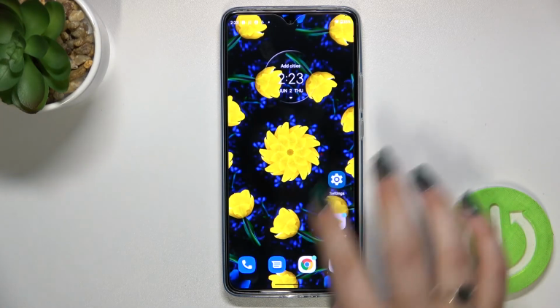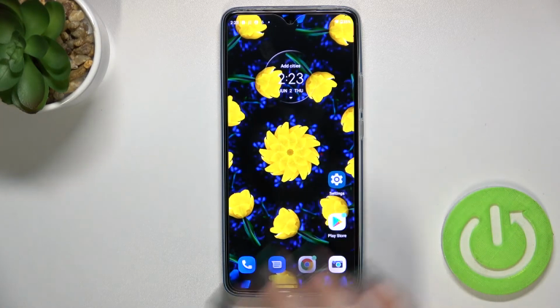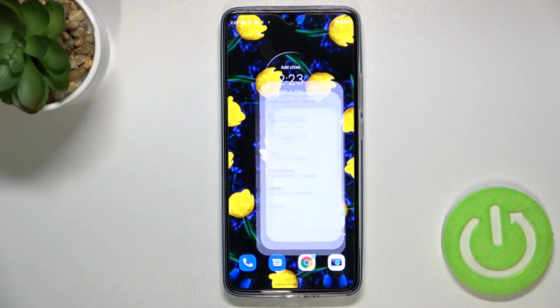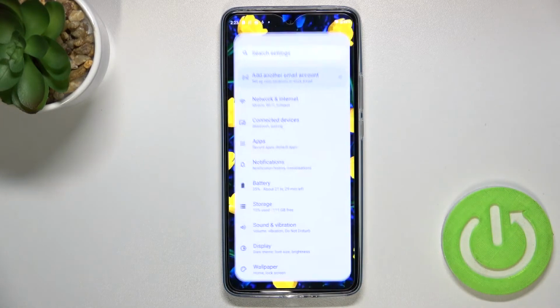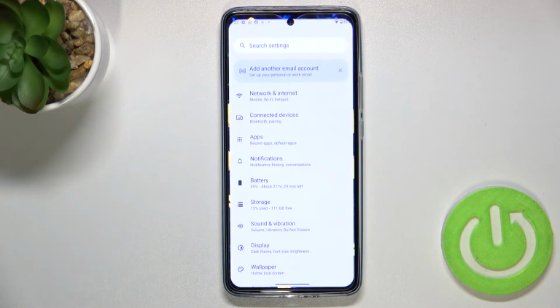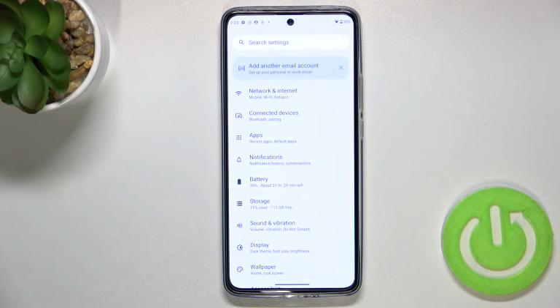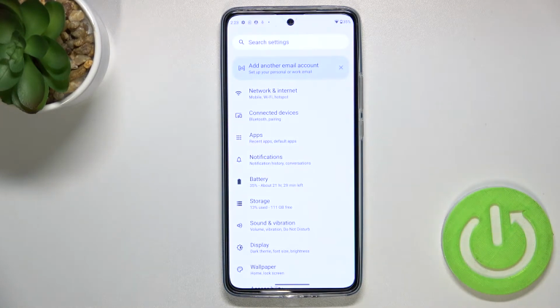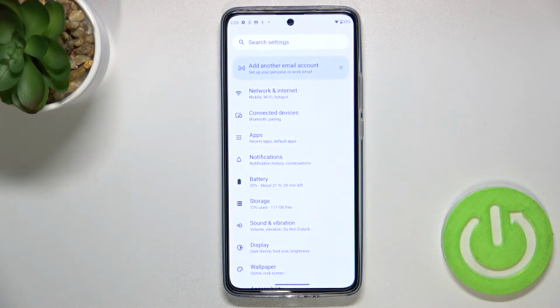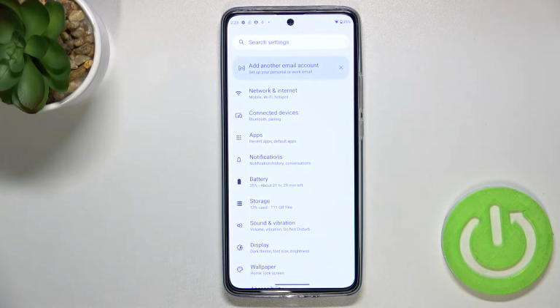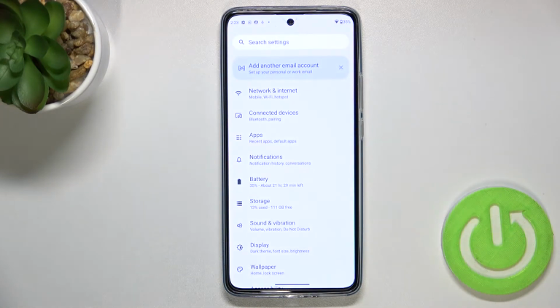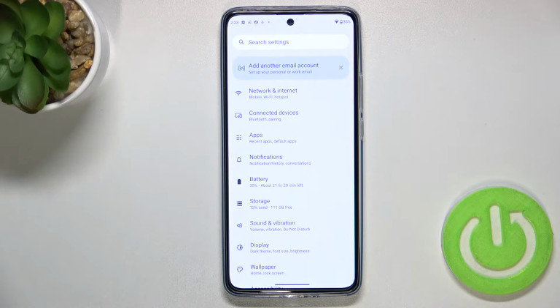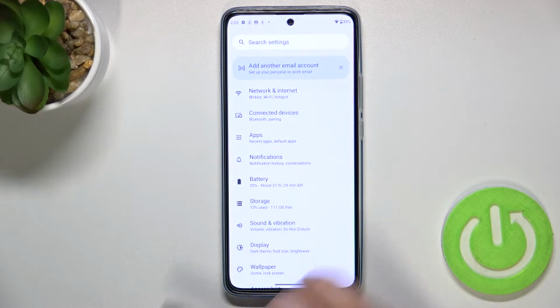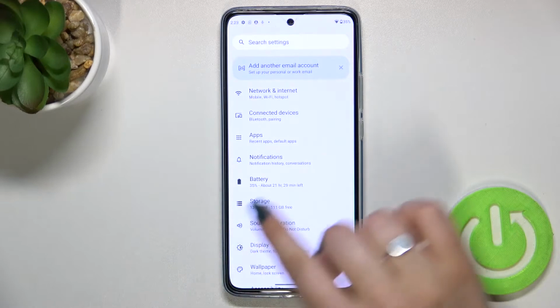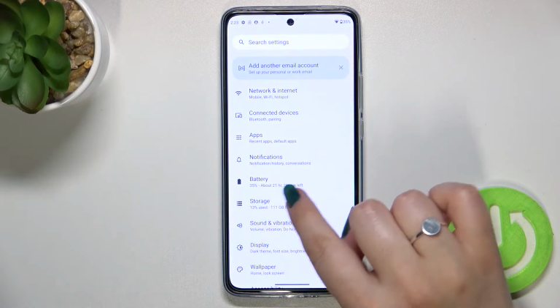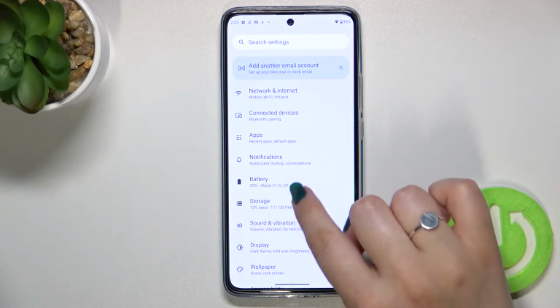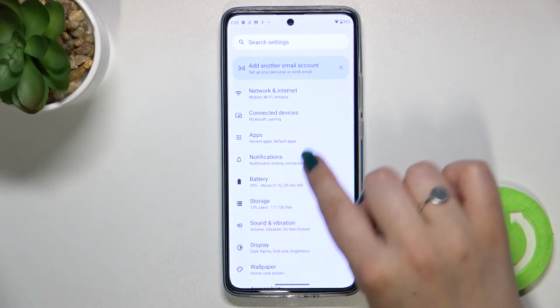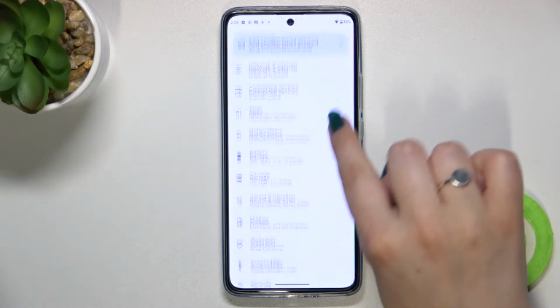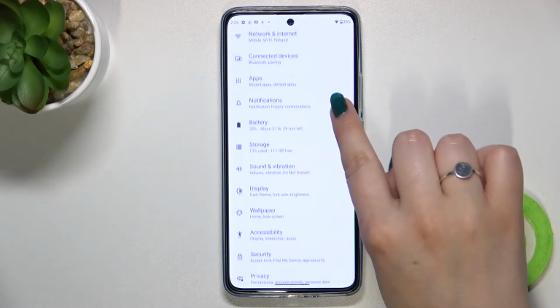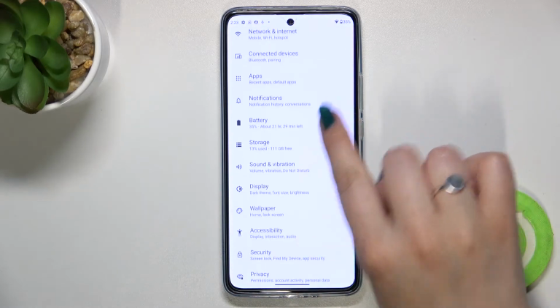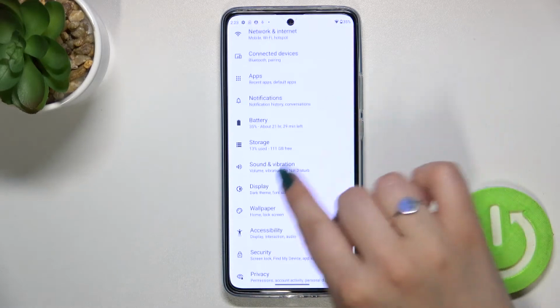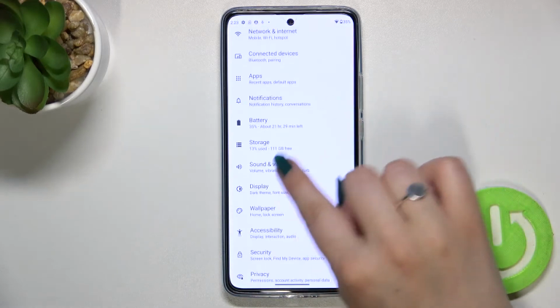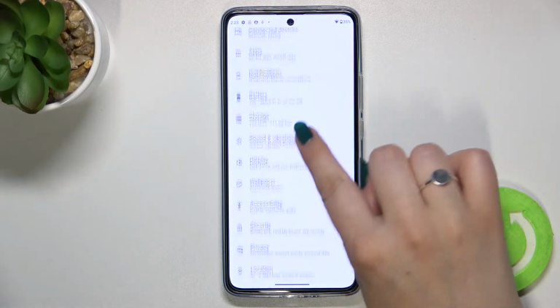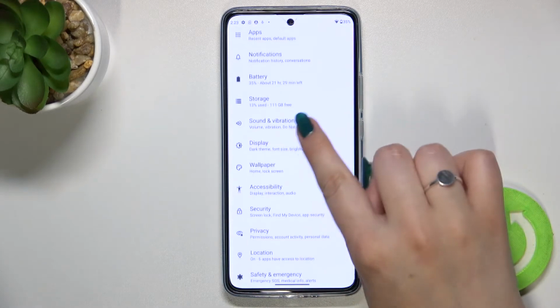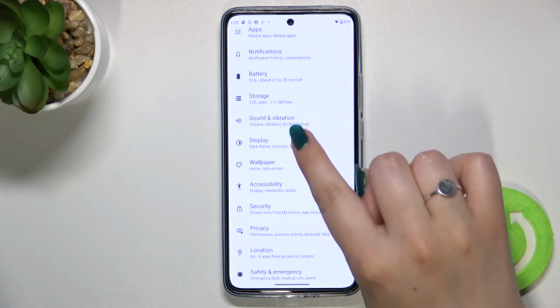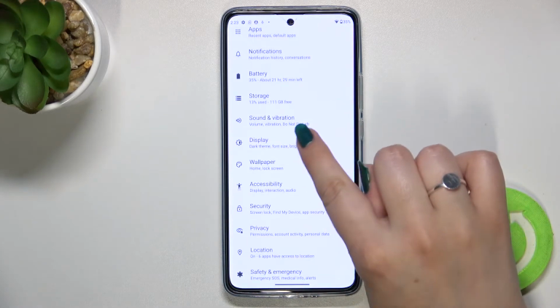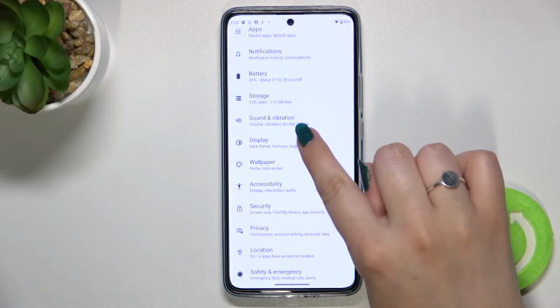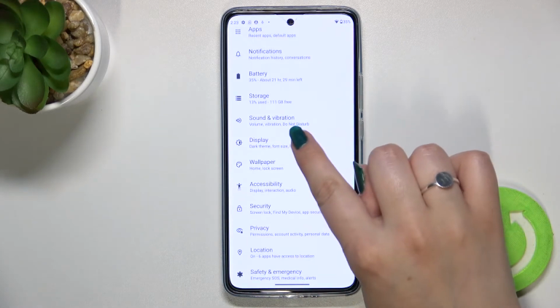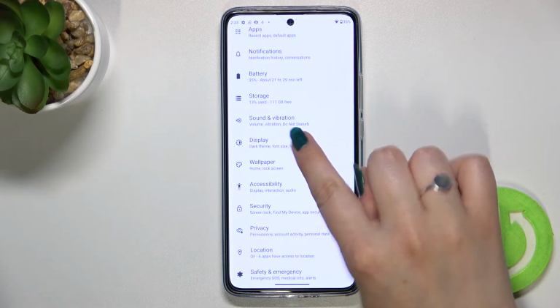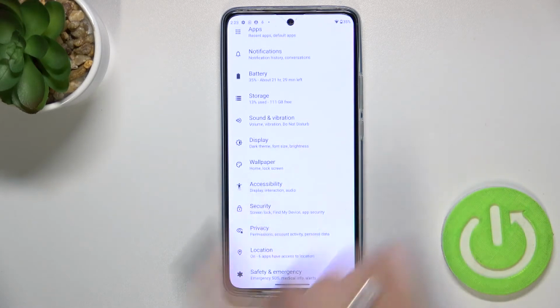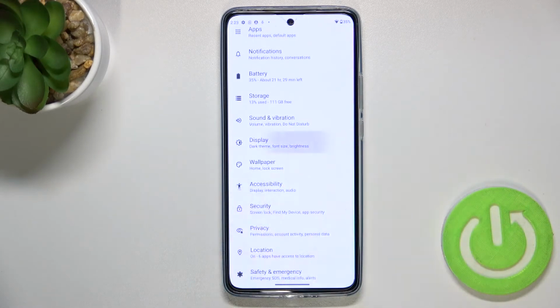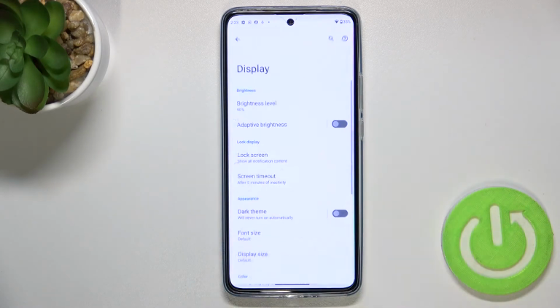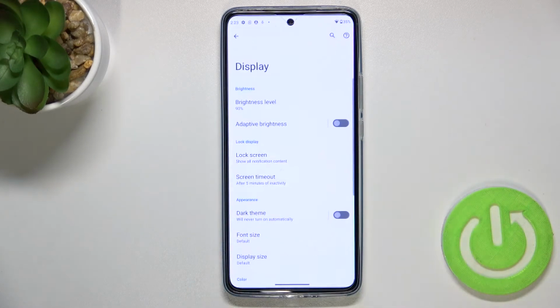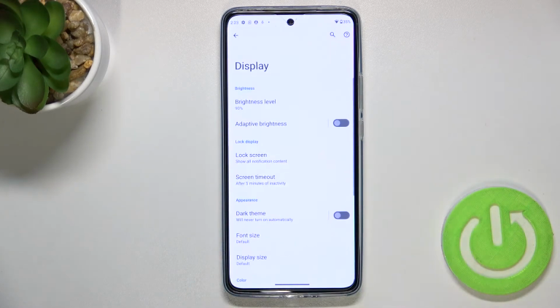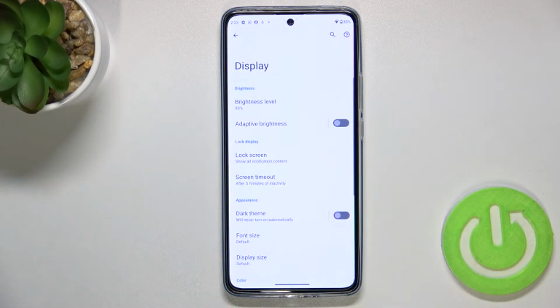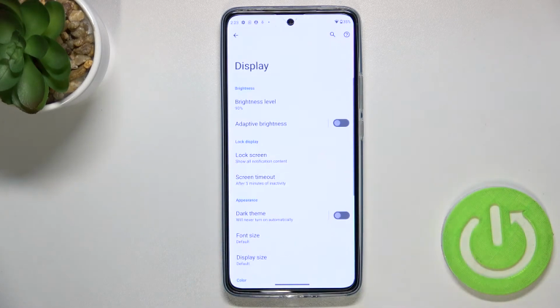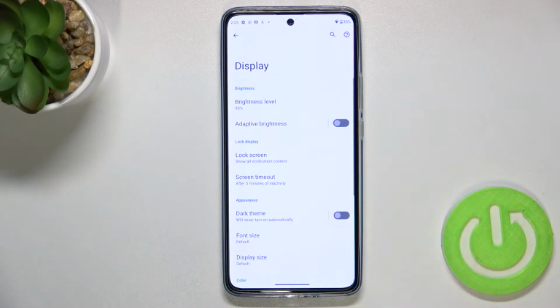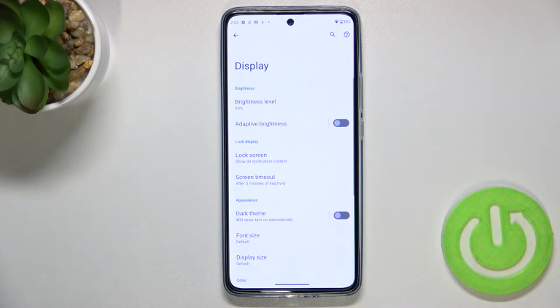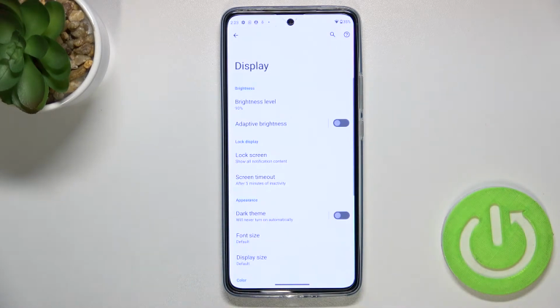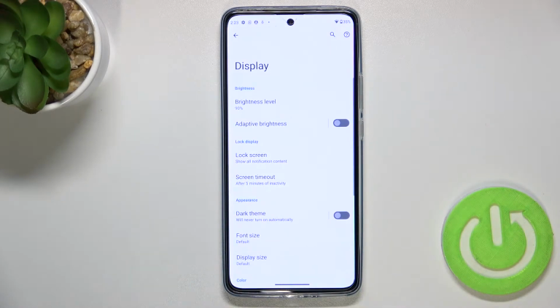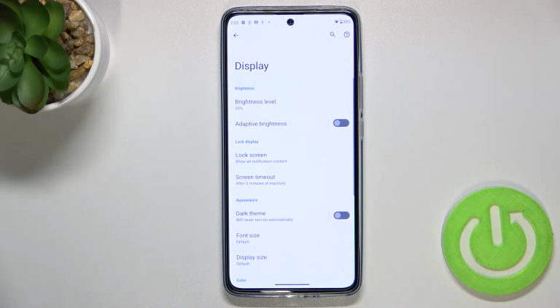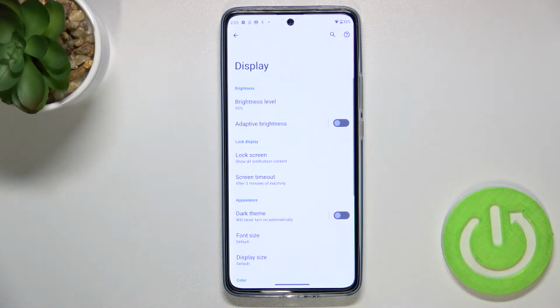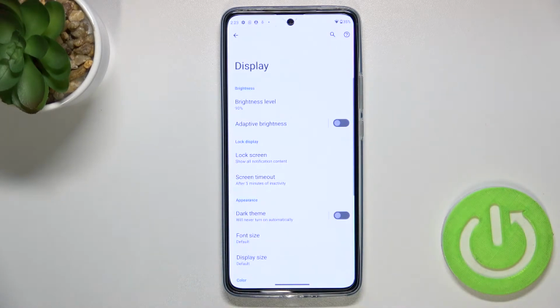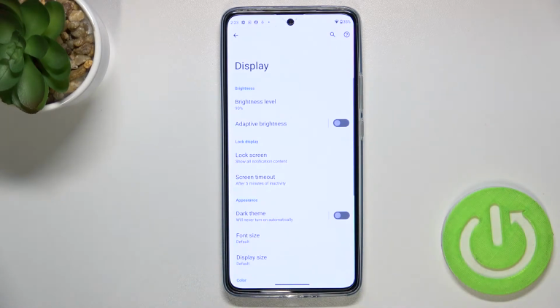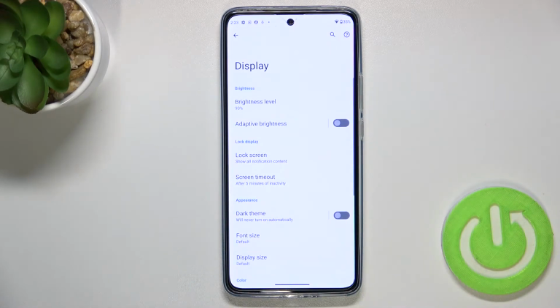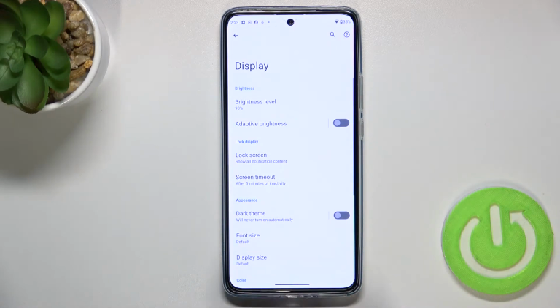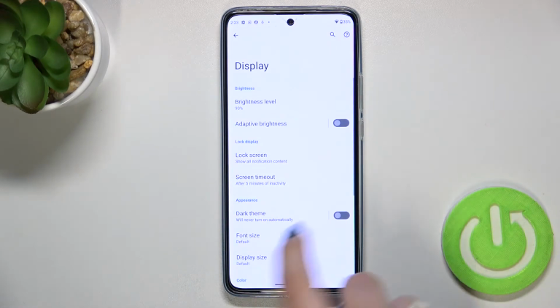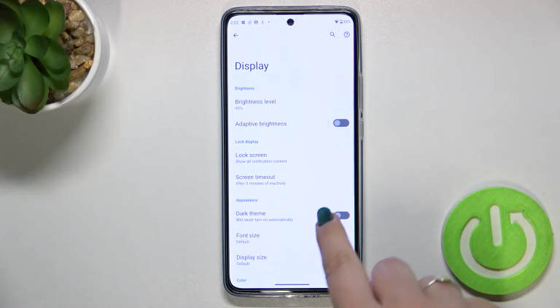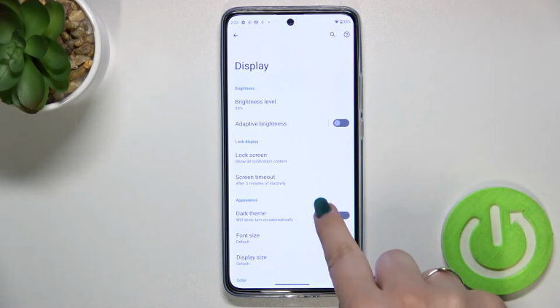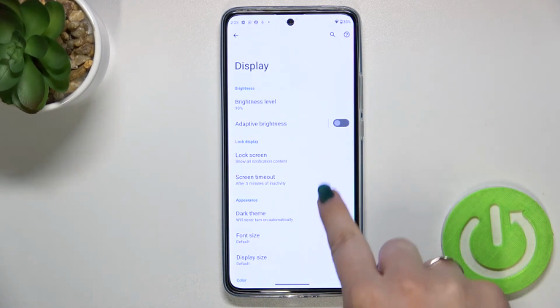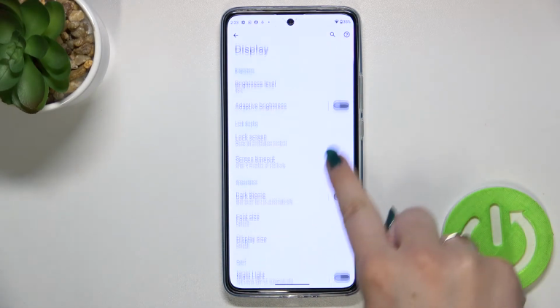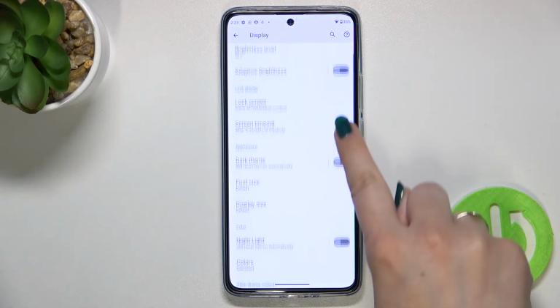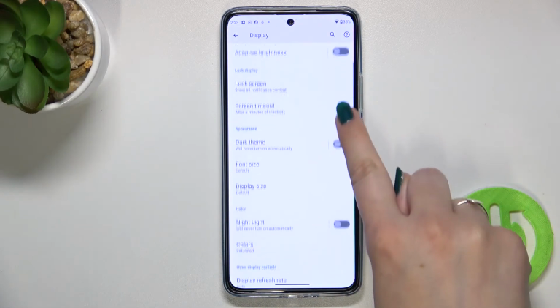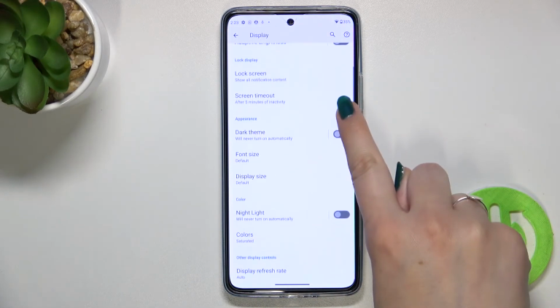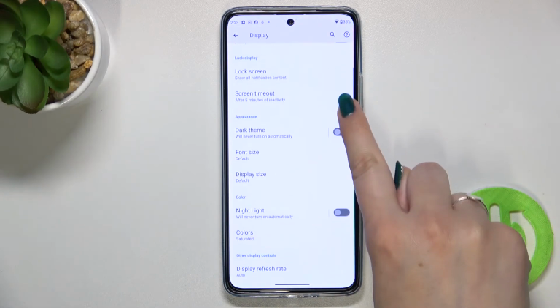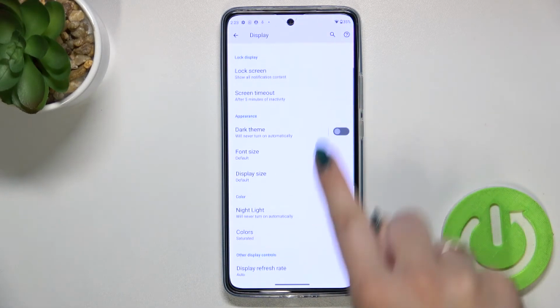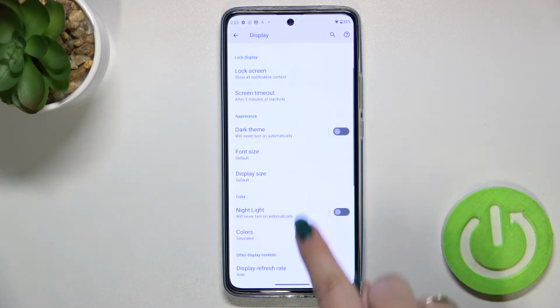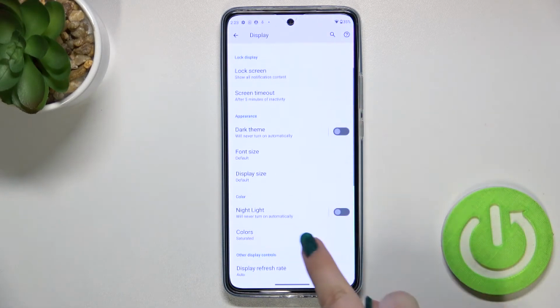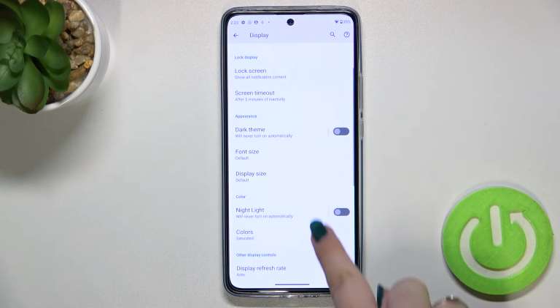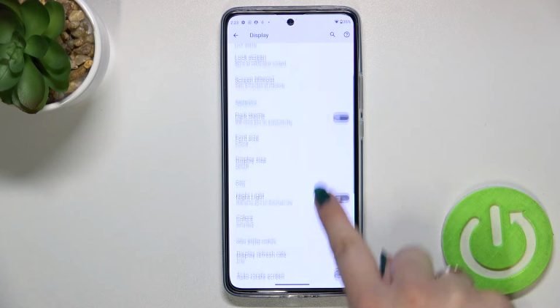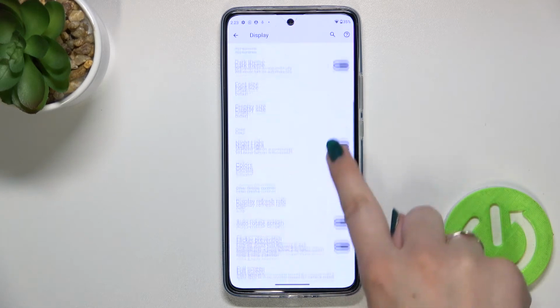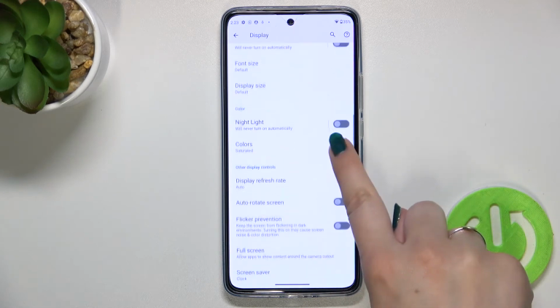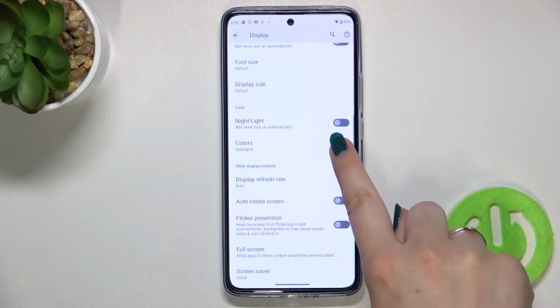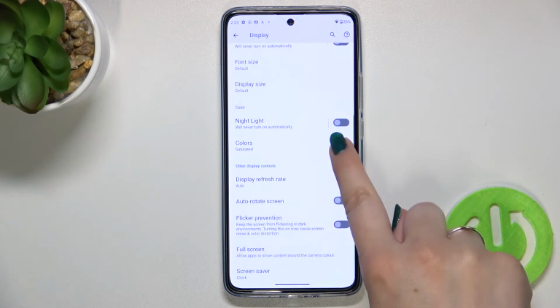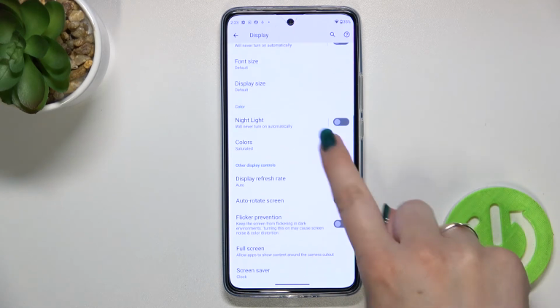Let's begin with opening the settings. Now we have to scroll down to find the Display section and scroll down there.